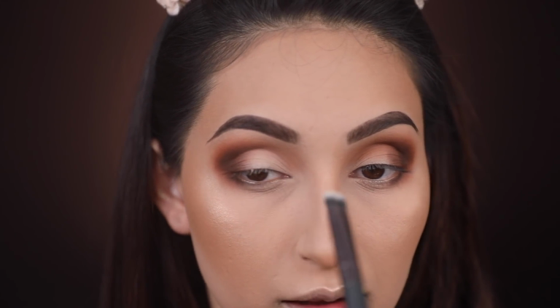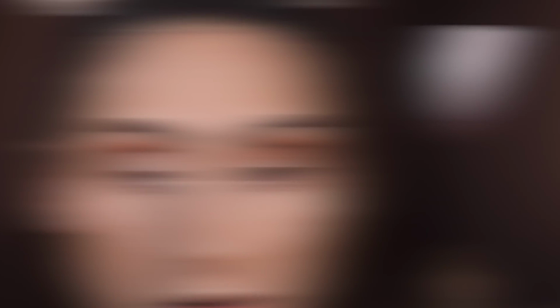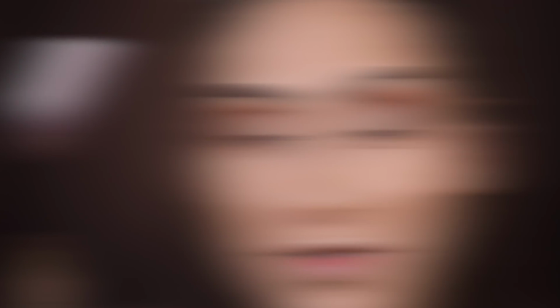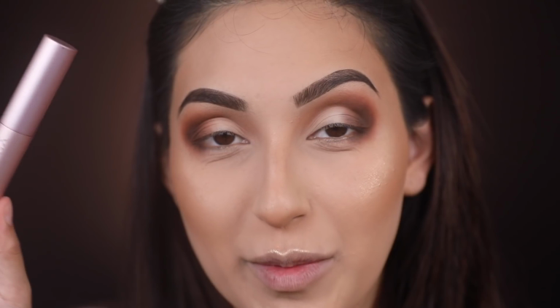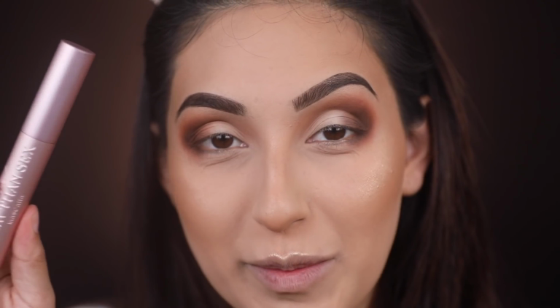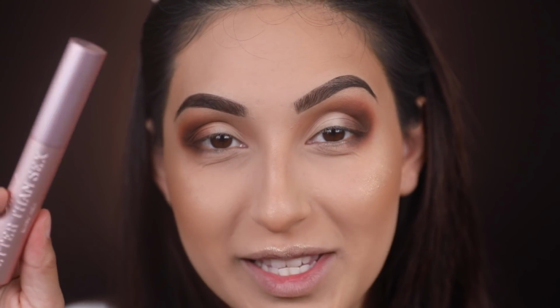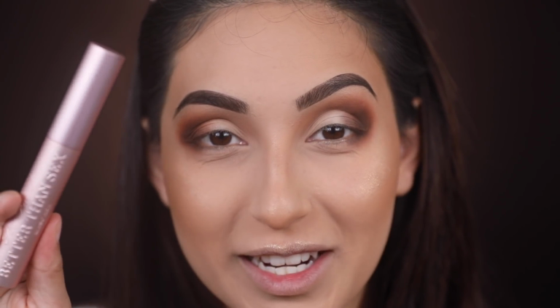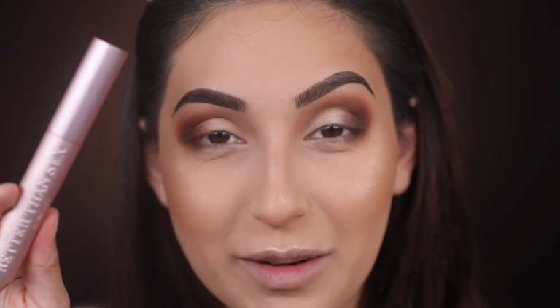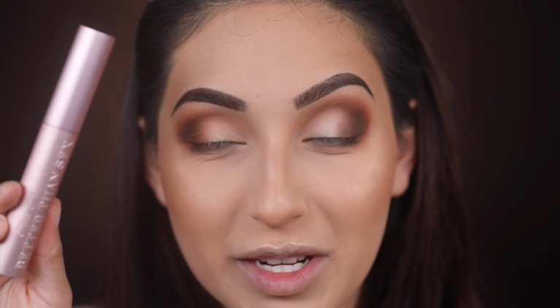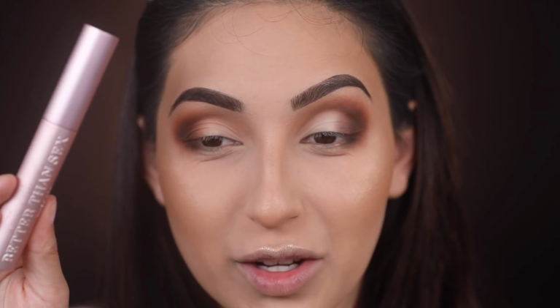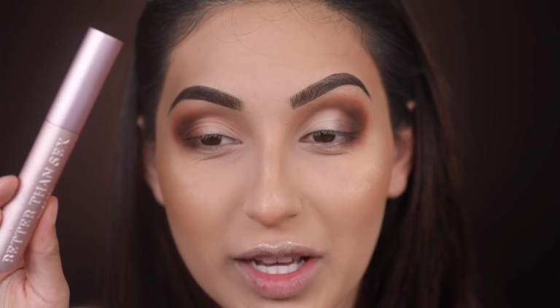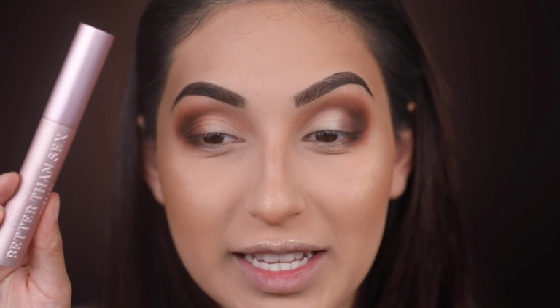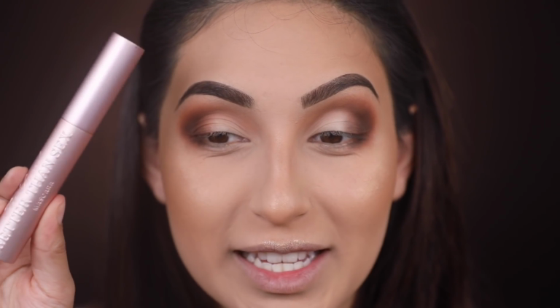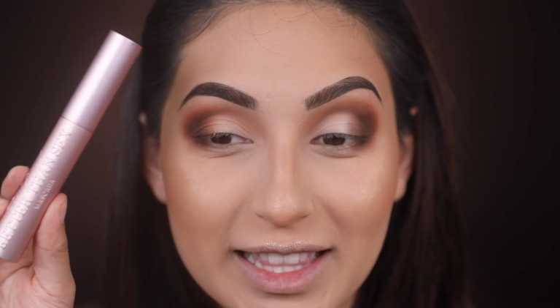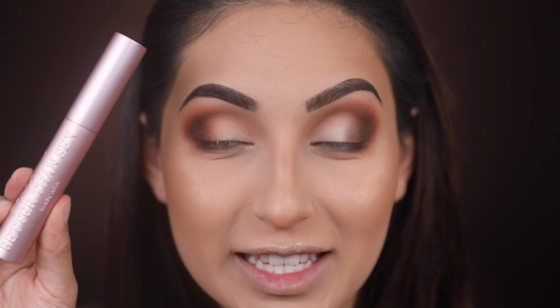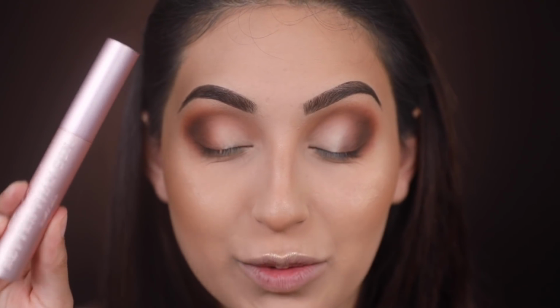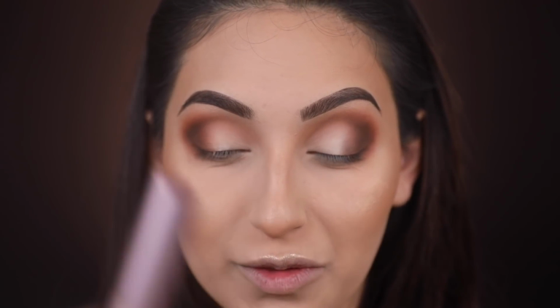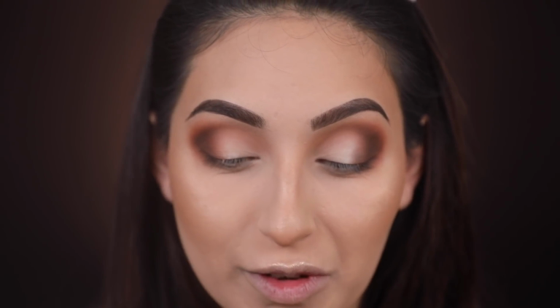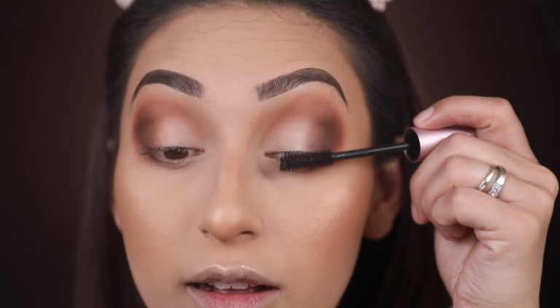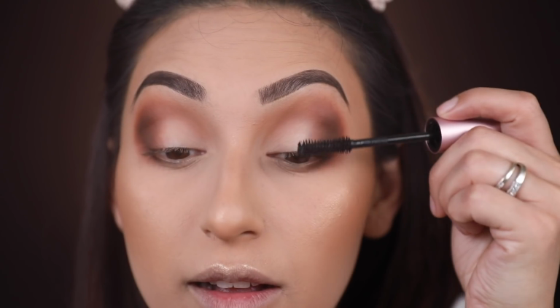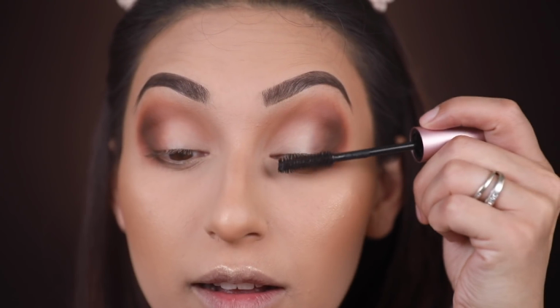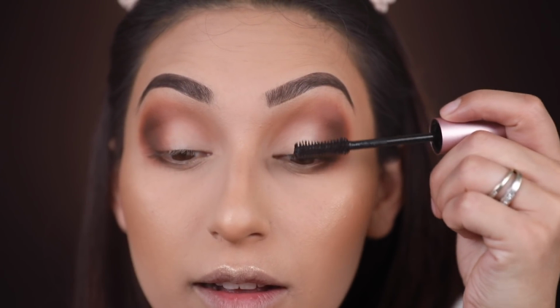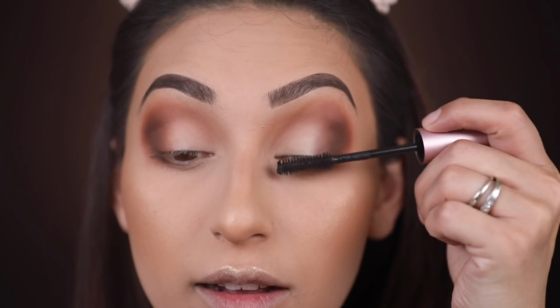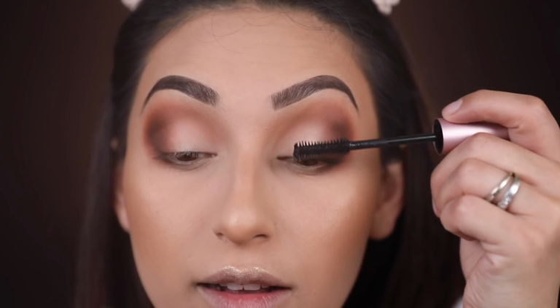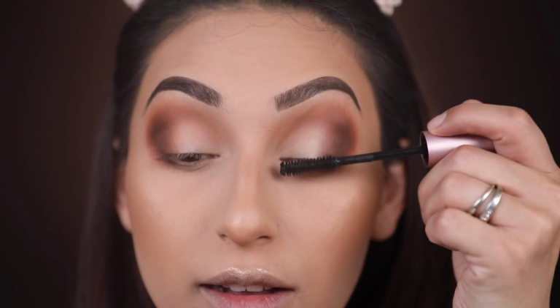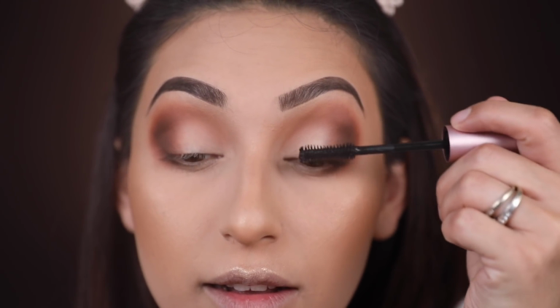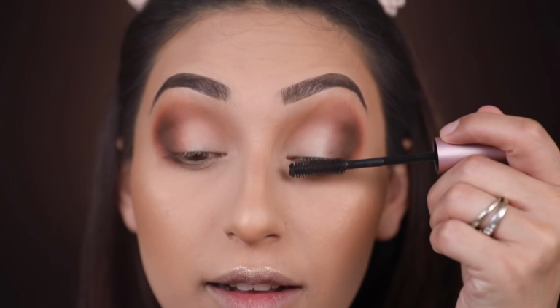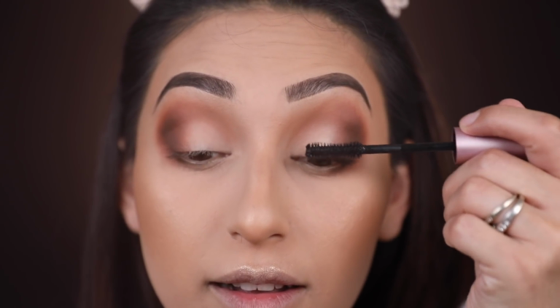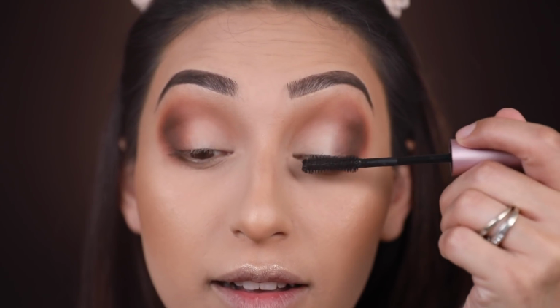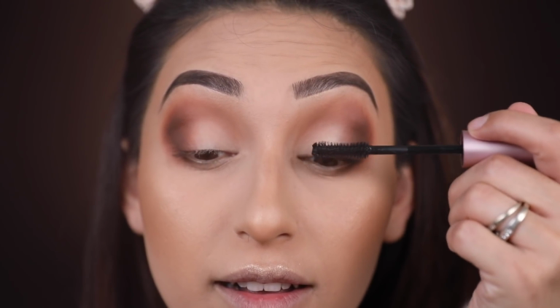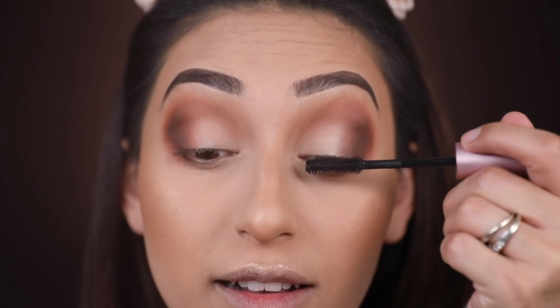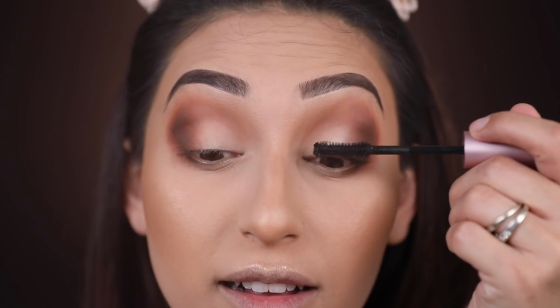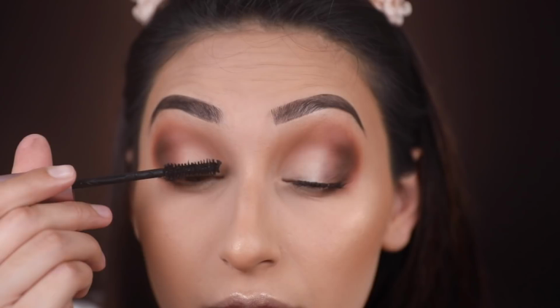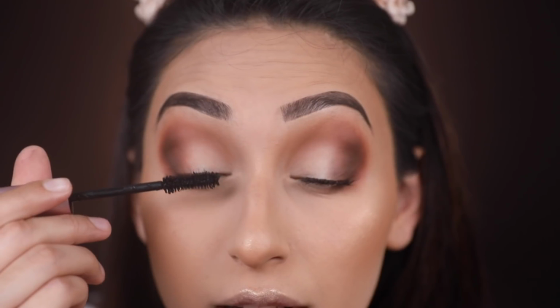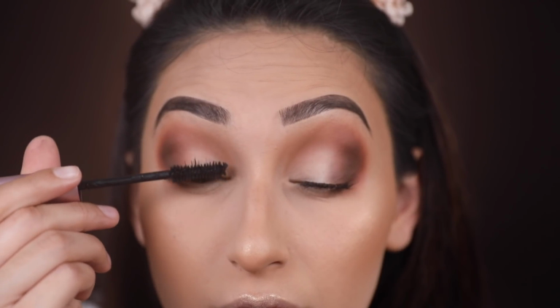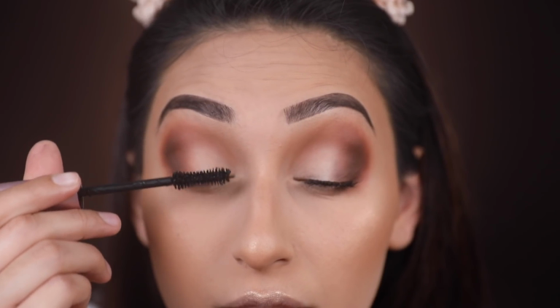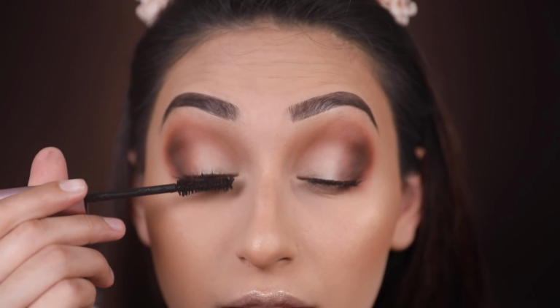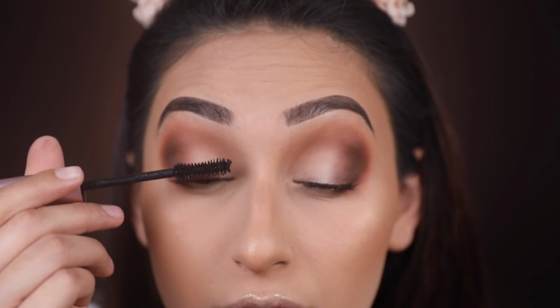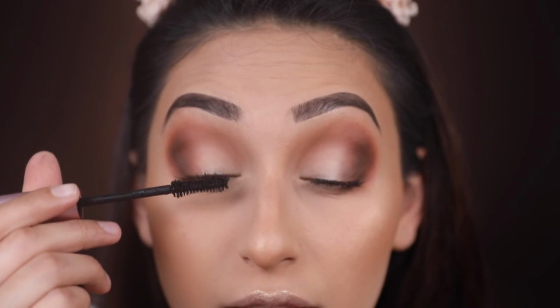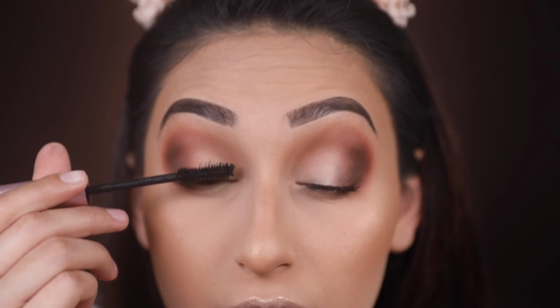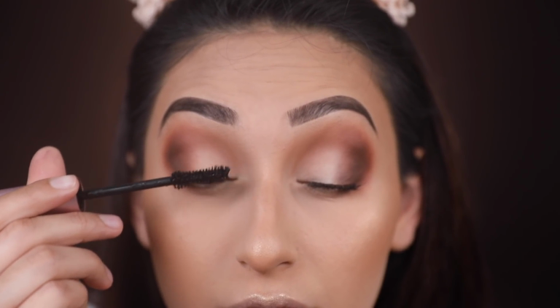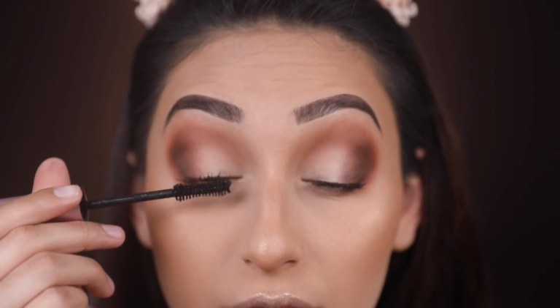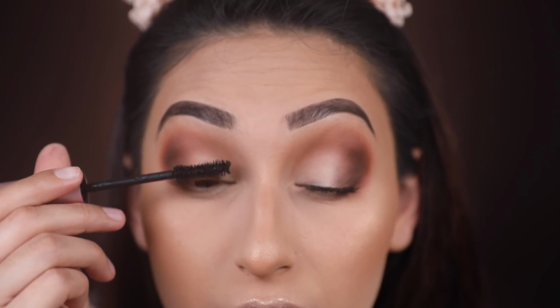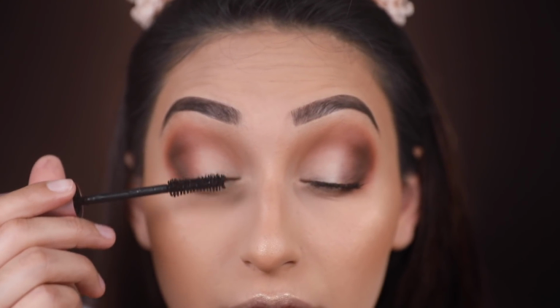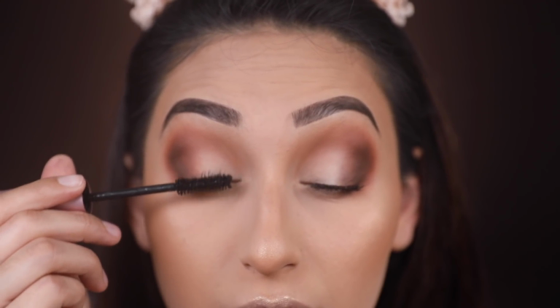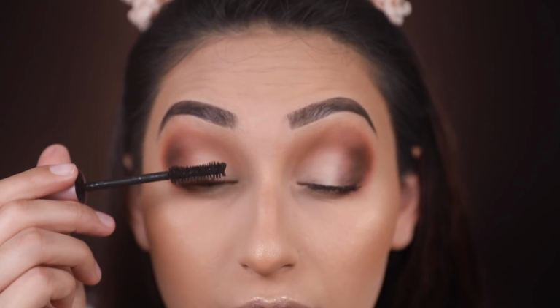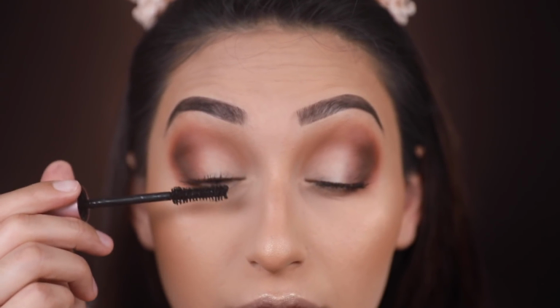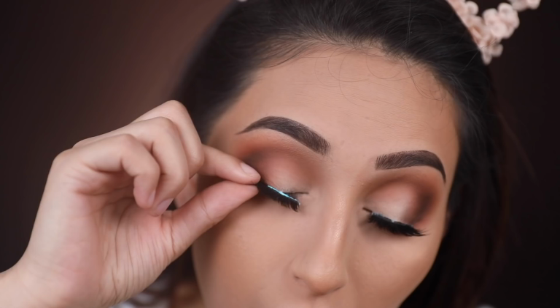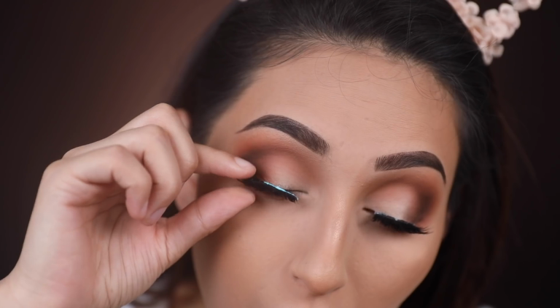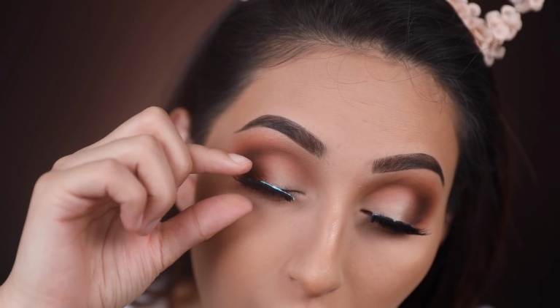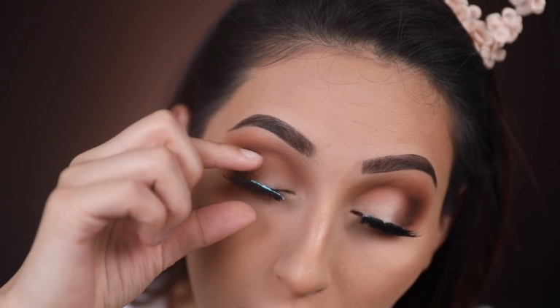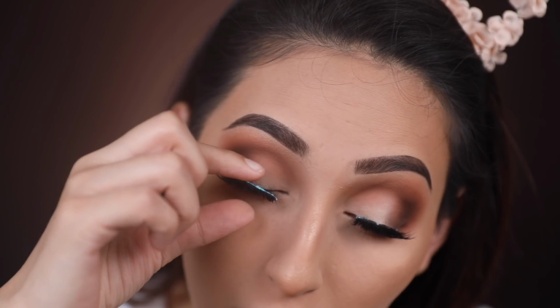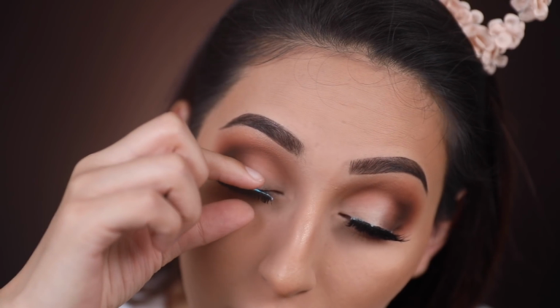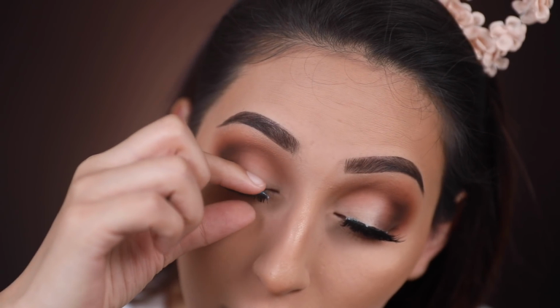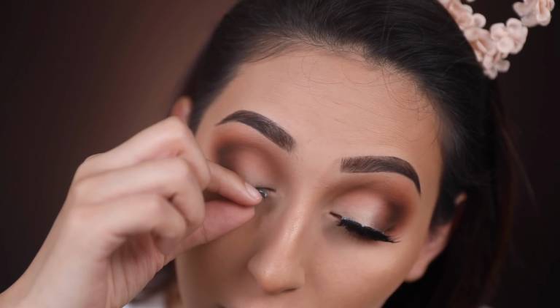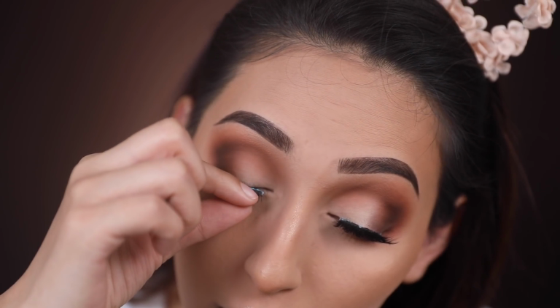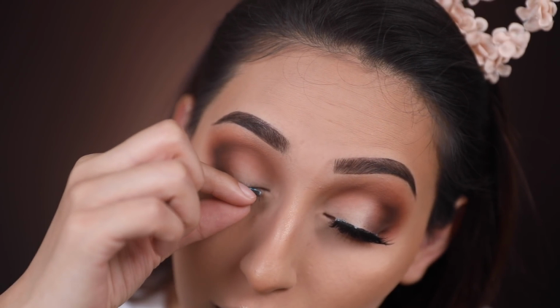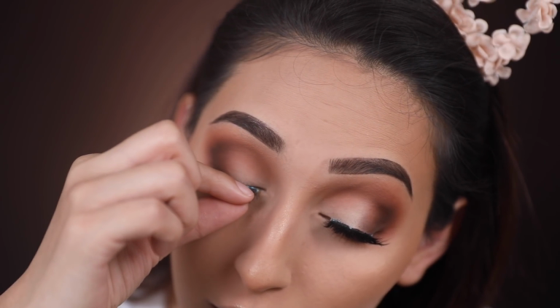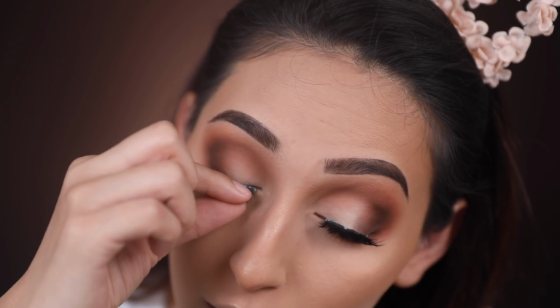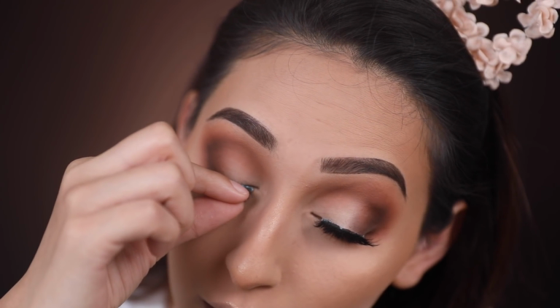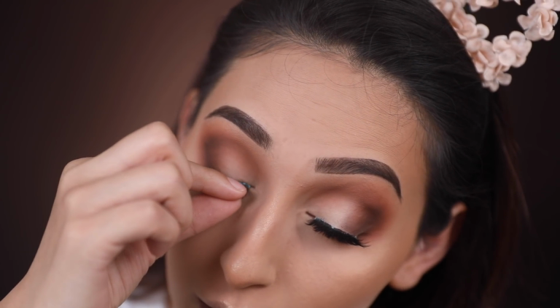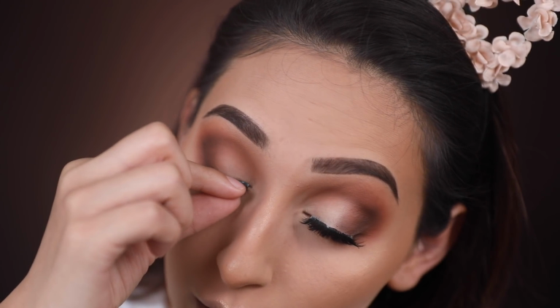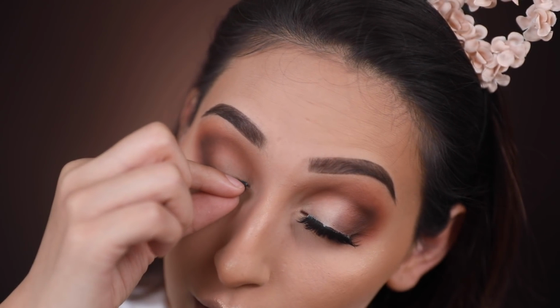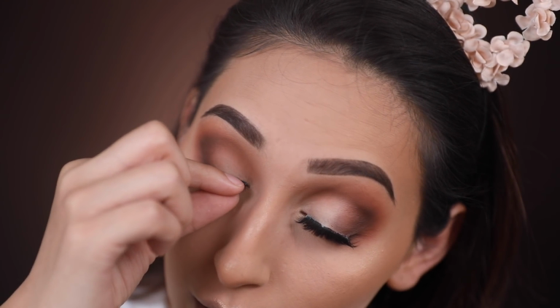For my mascara, I'm using the Too Faced Better Than Sex mascara and applying a few coats, then I'm going to apply my falsies.